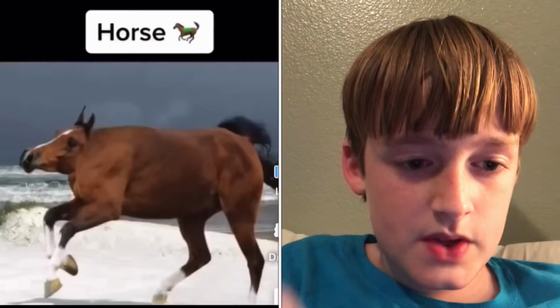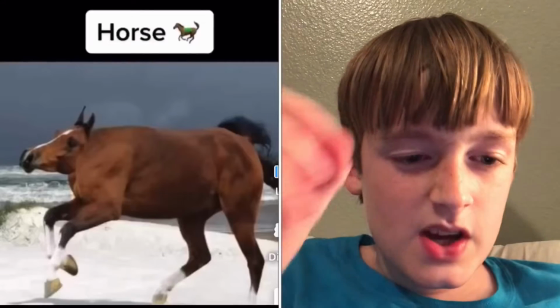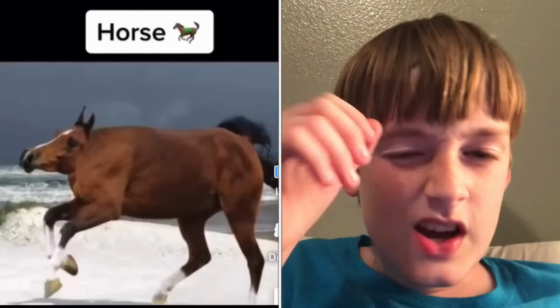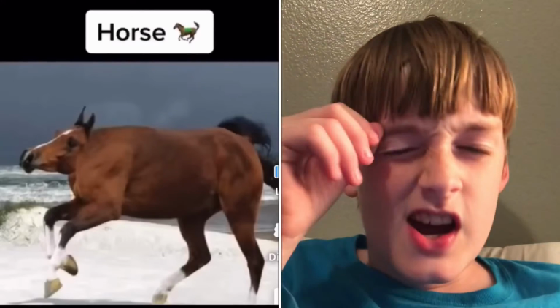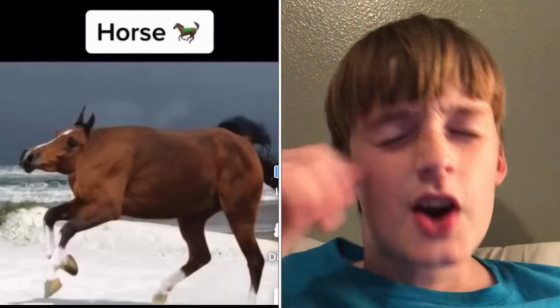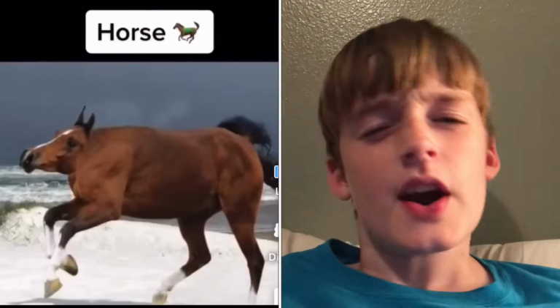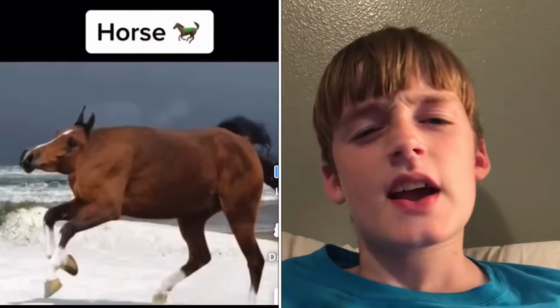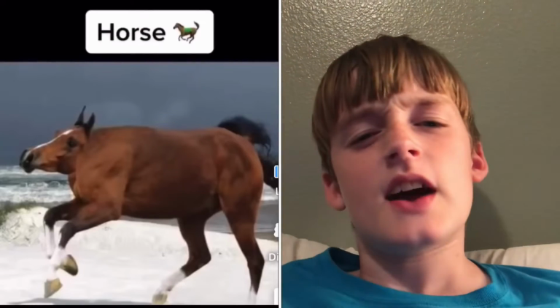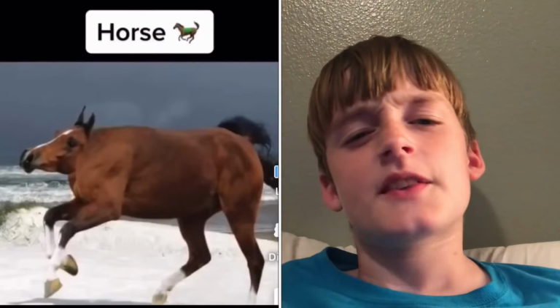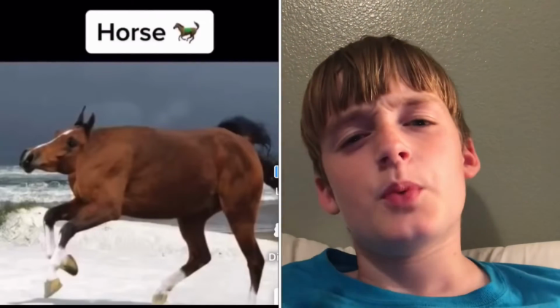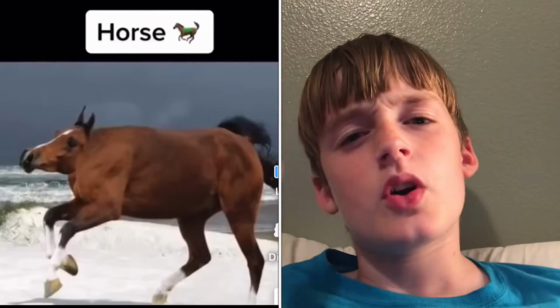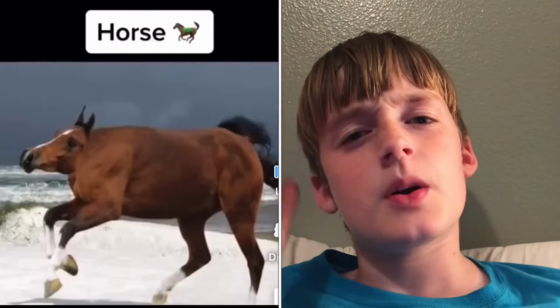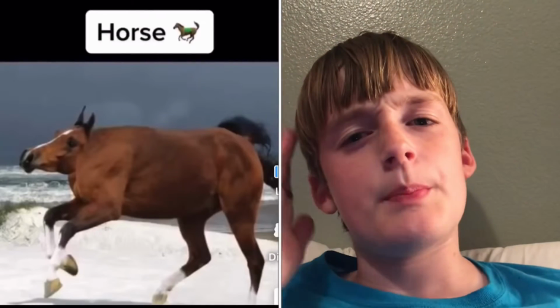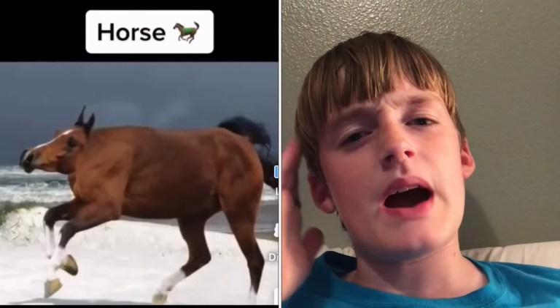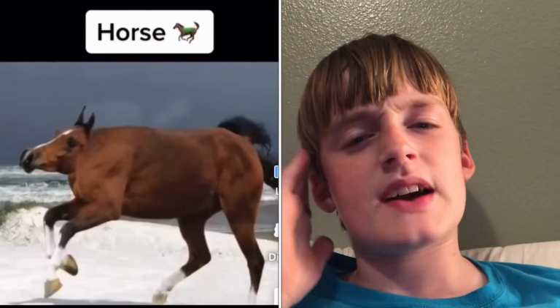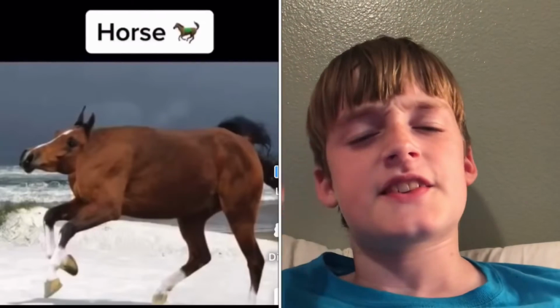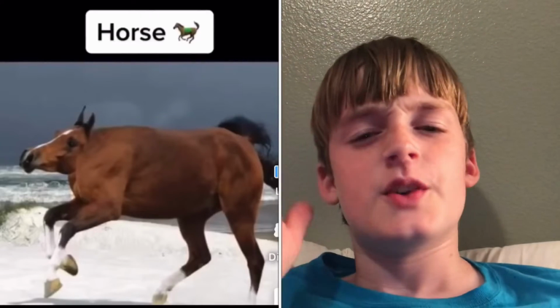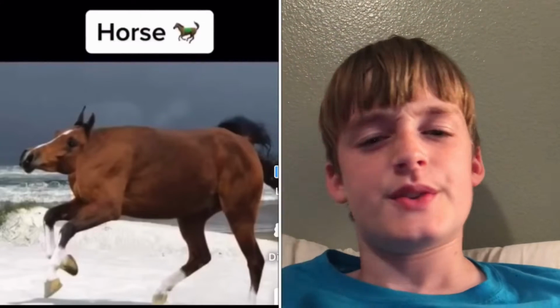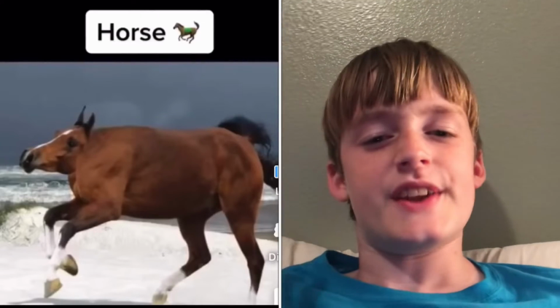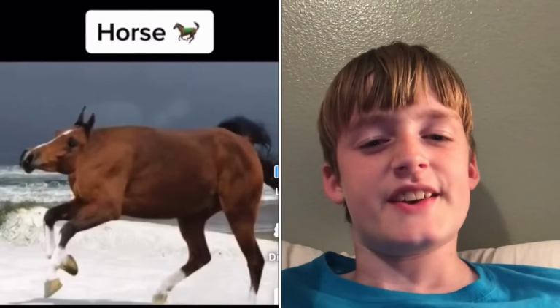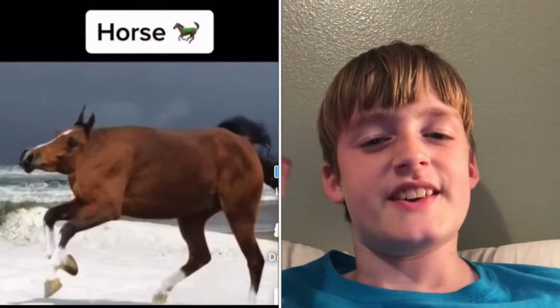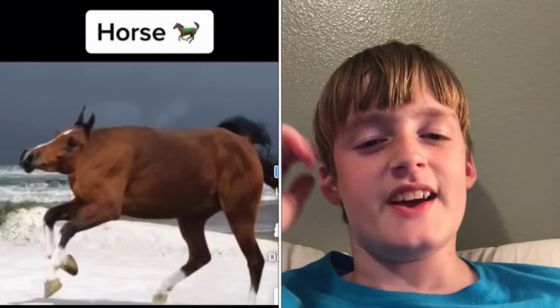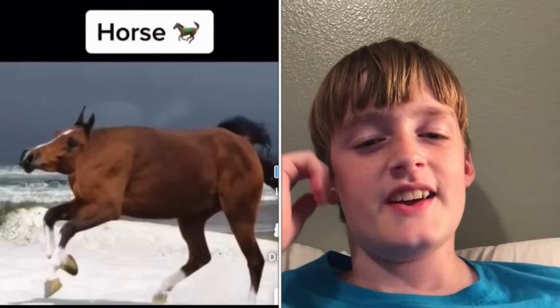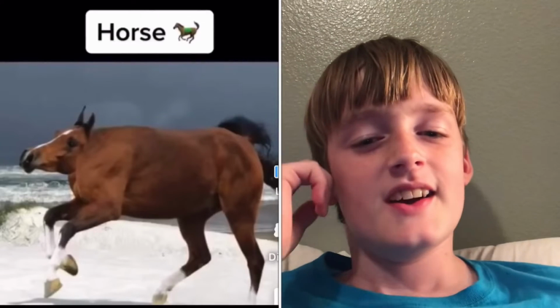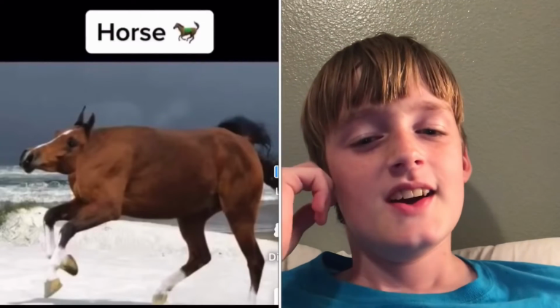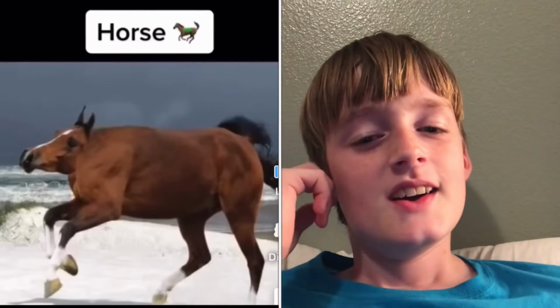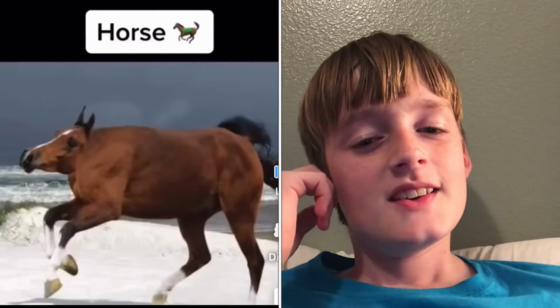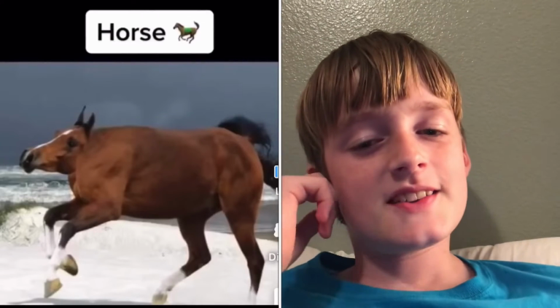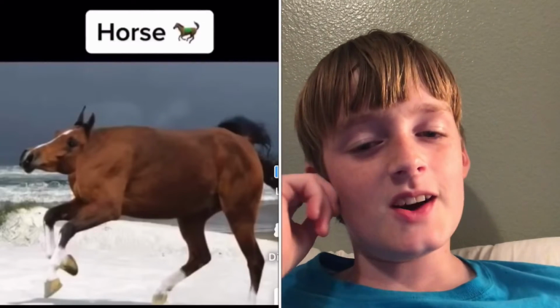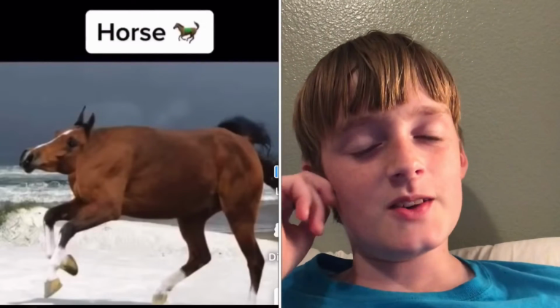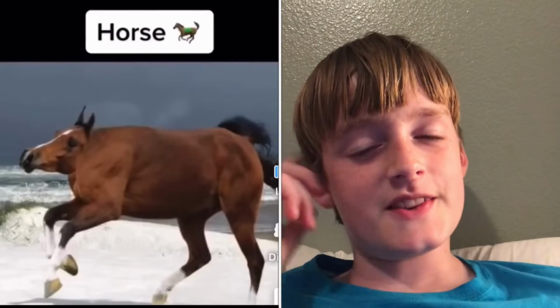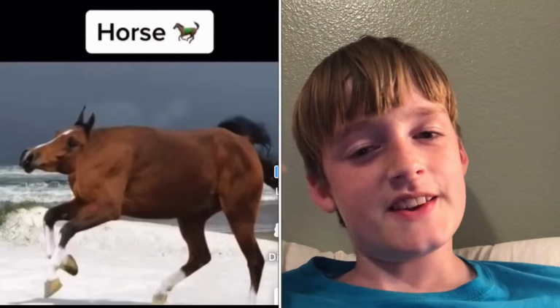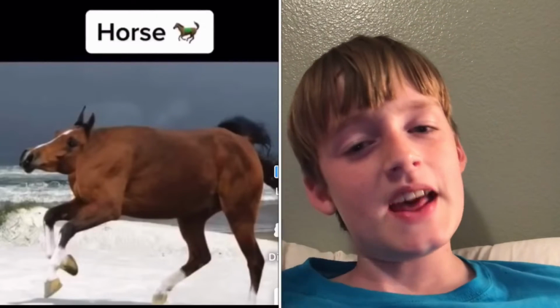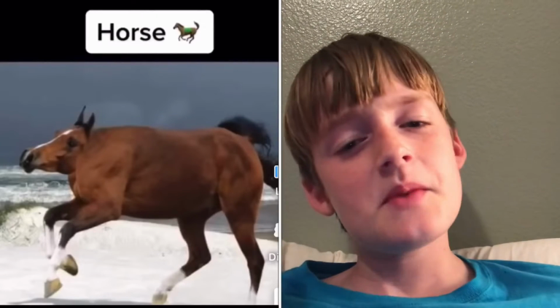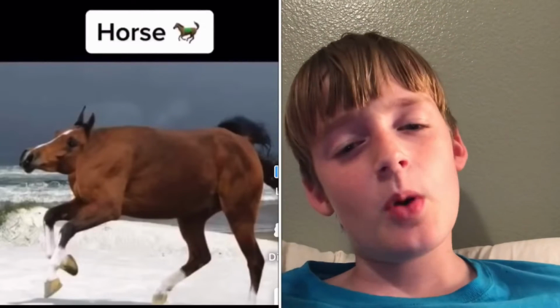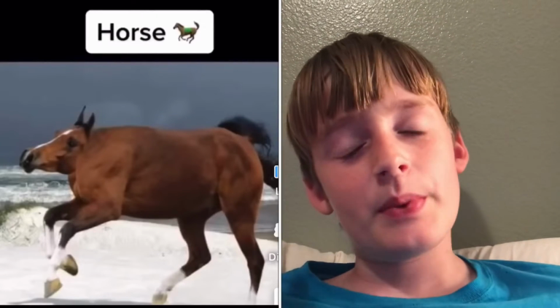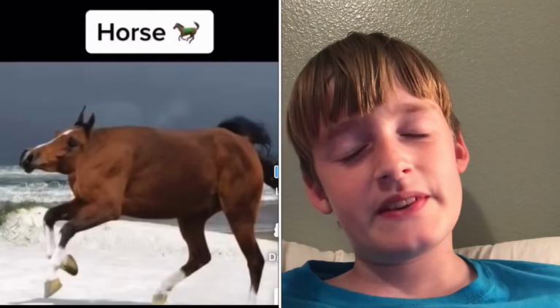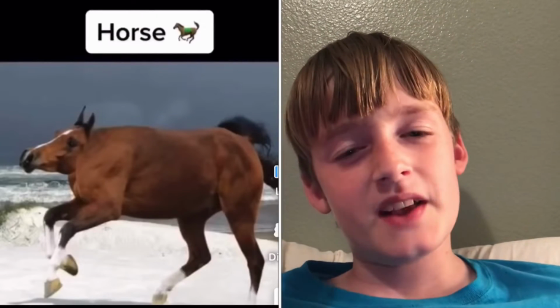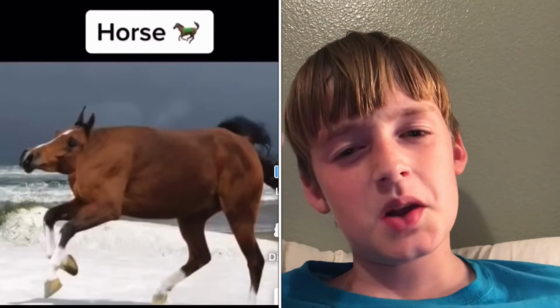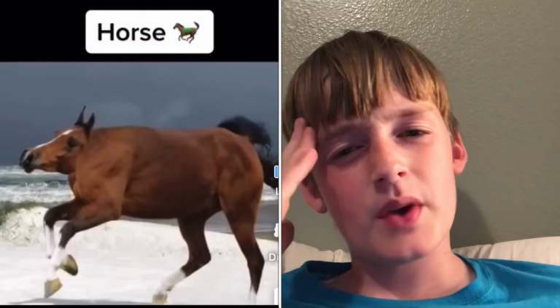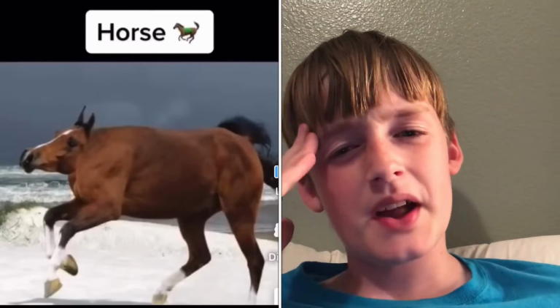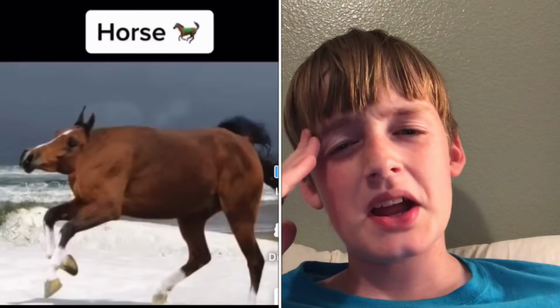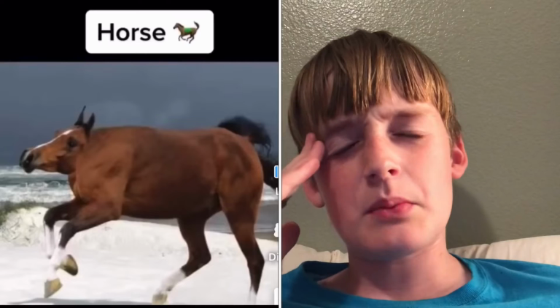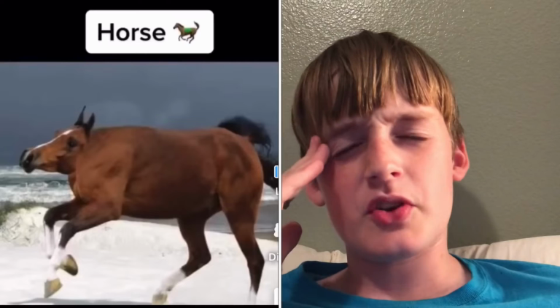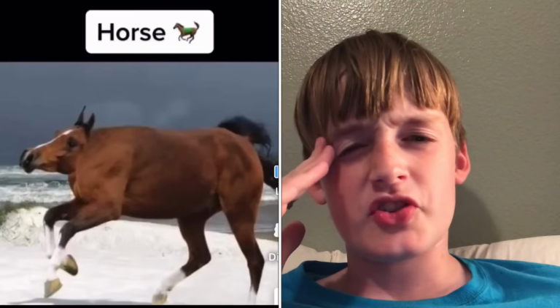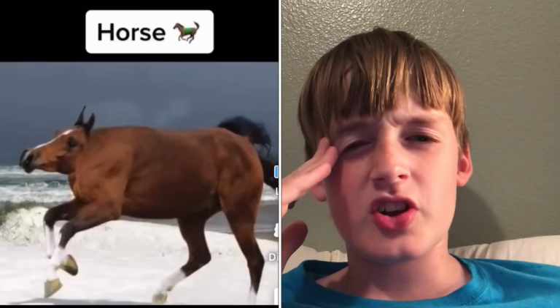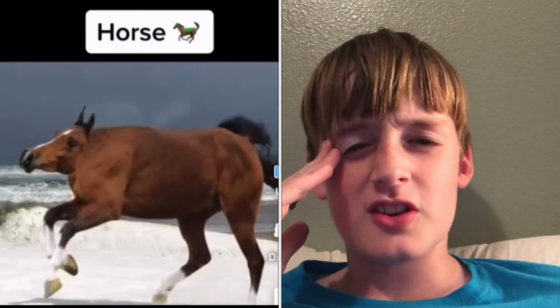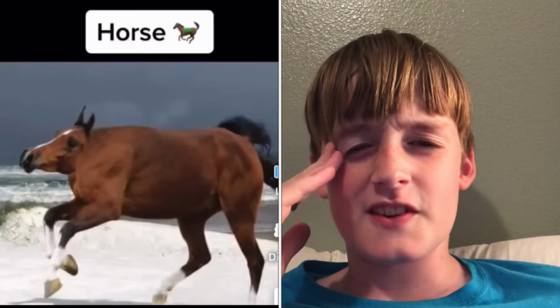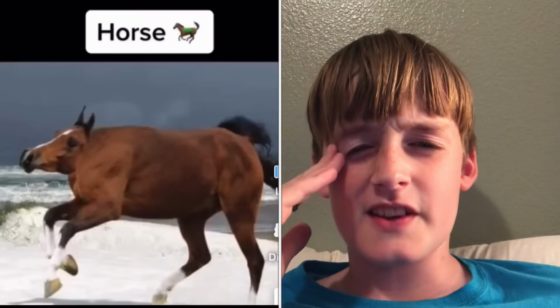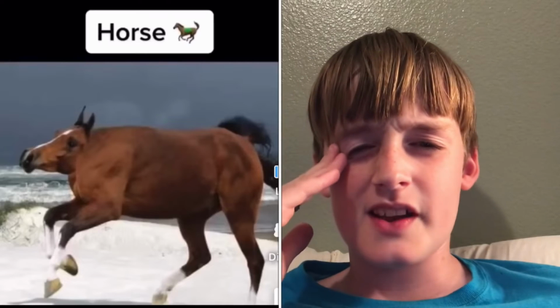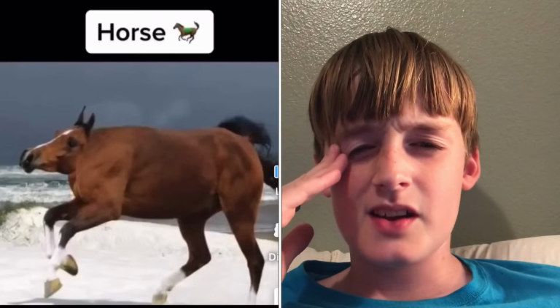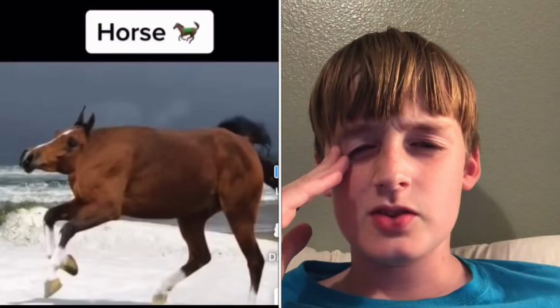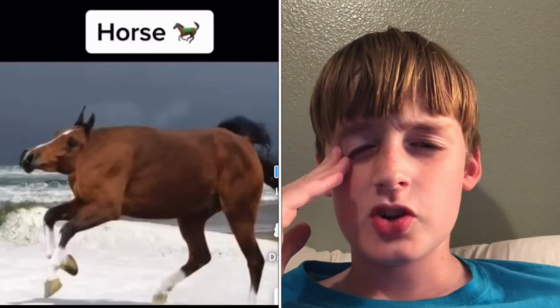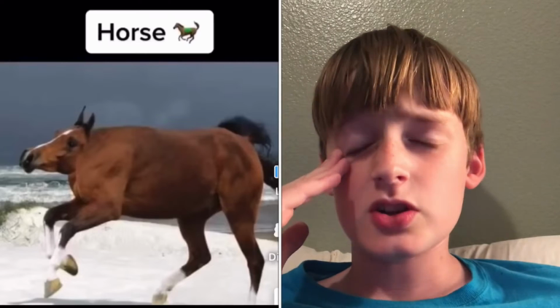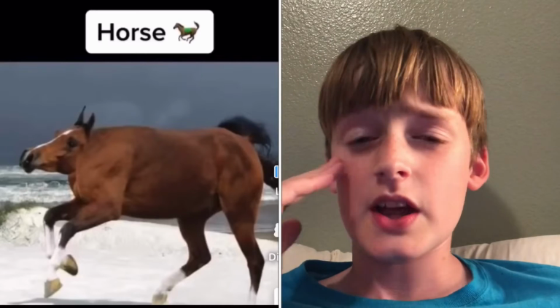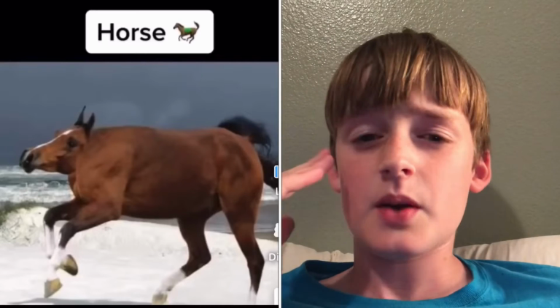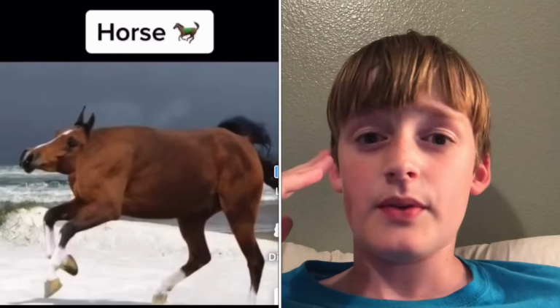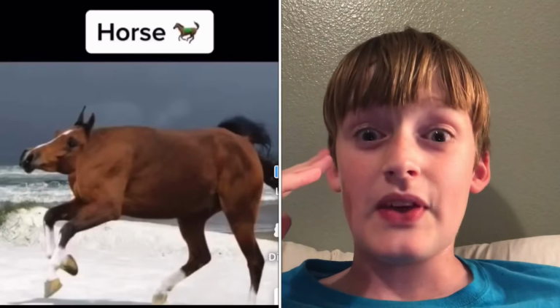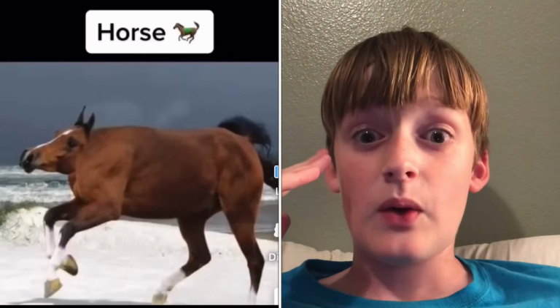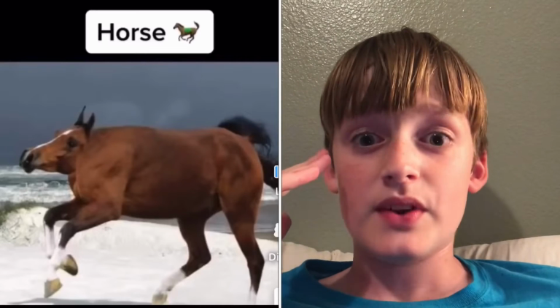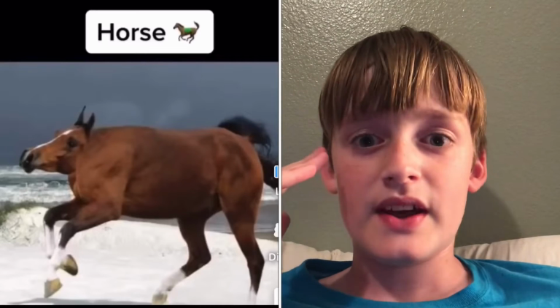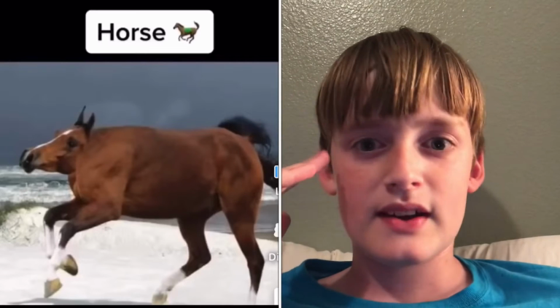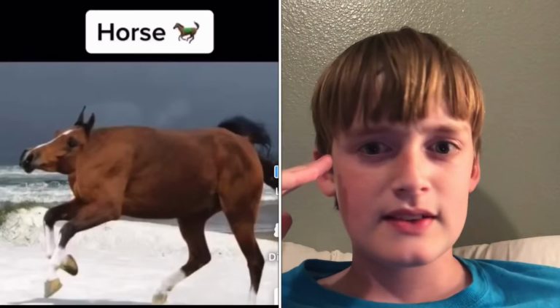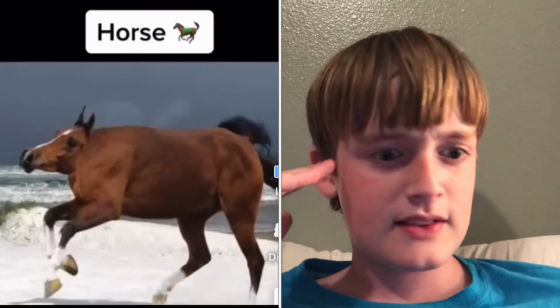All right guys, welcome back to 10k. So today we'll be seeing what animals look like without an axe.